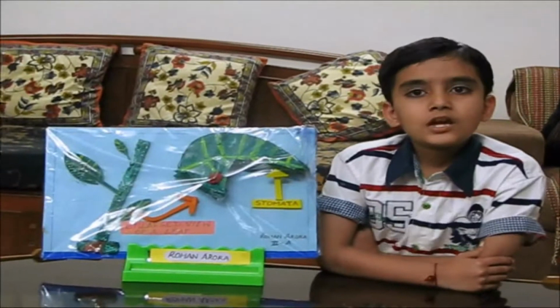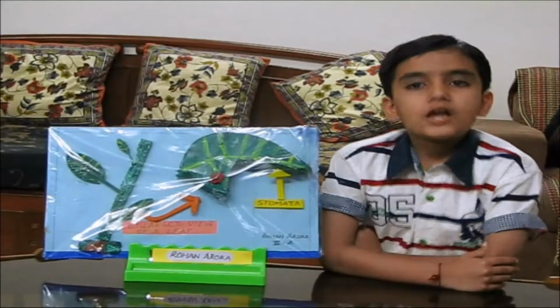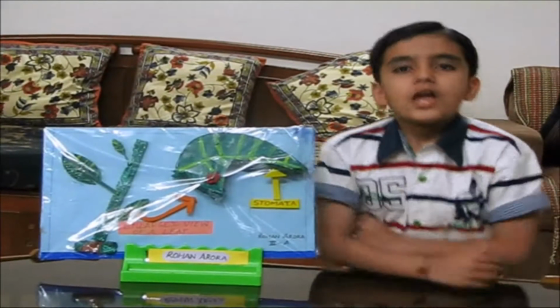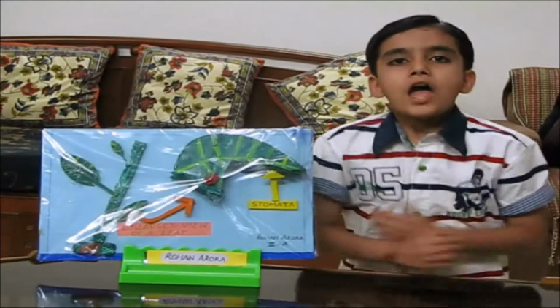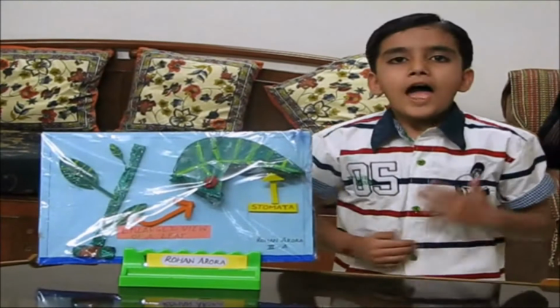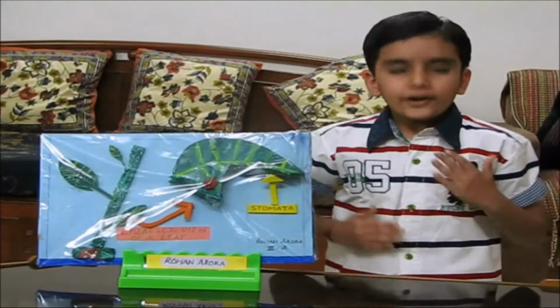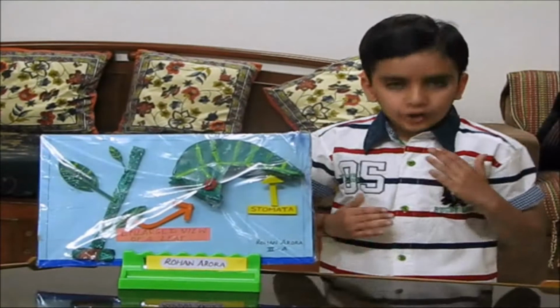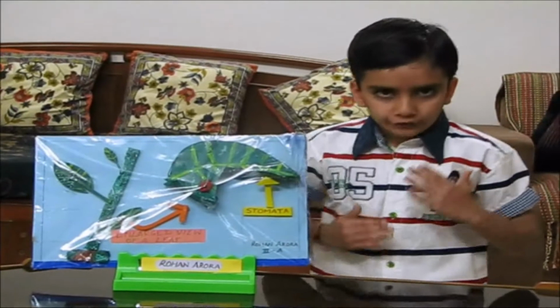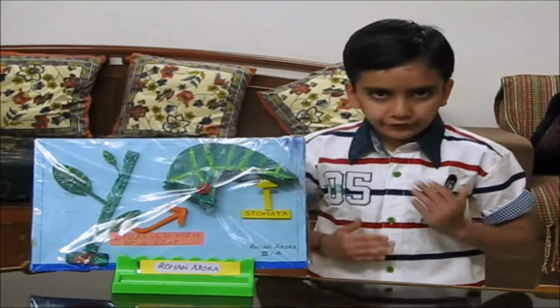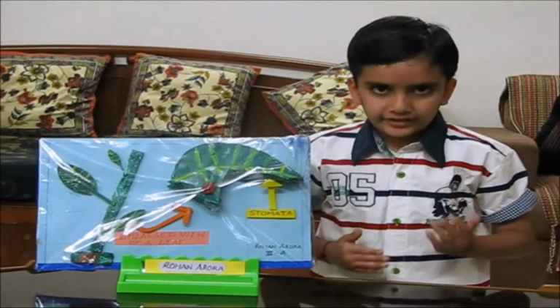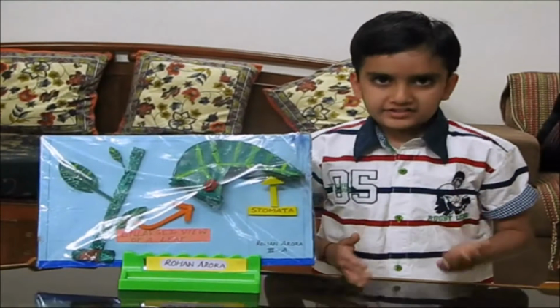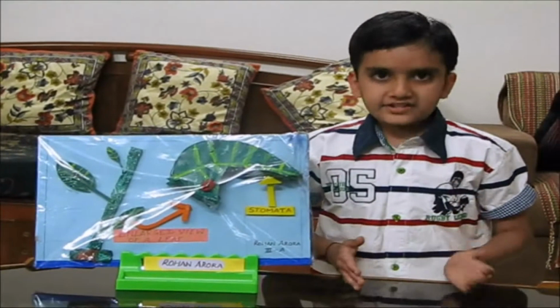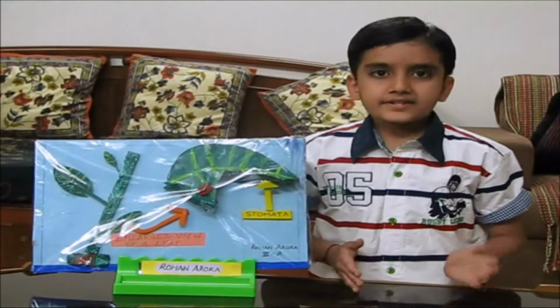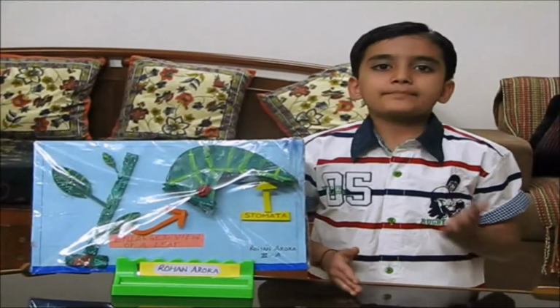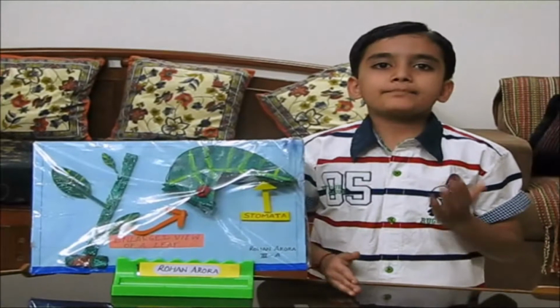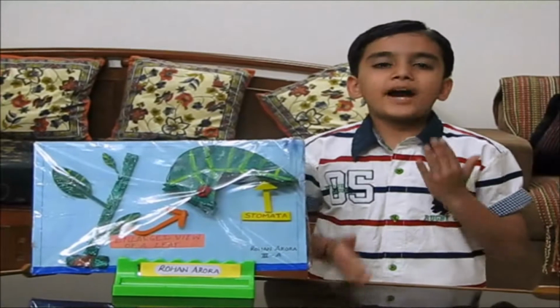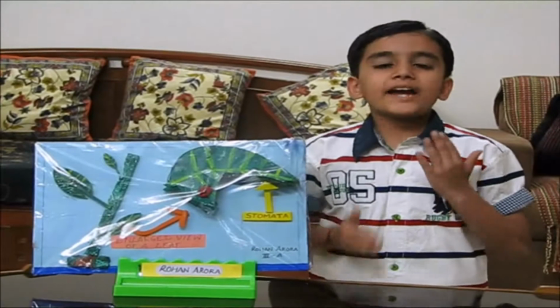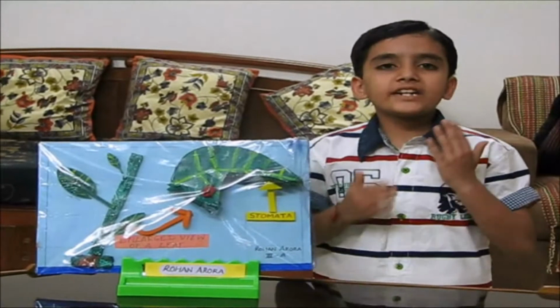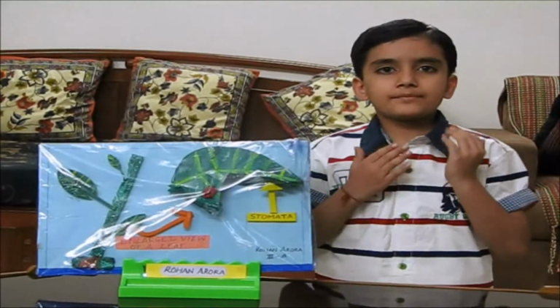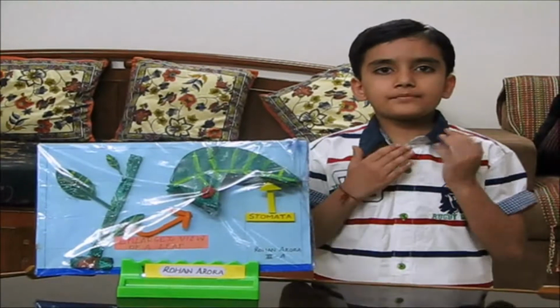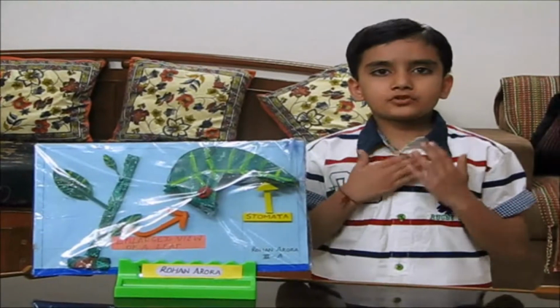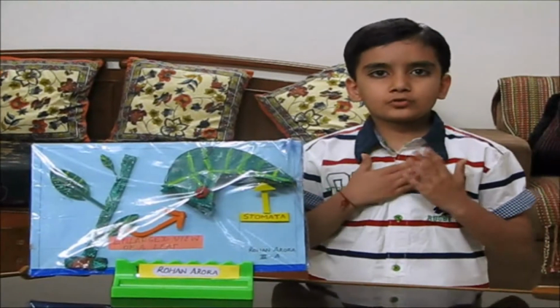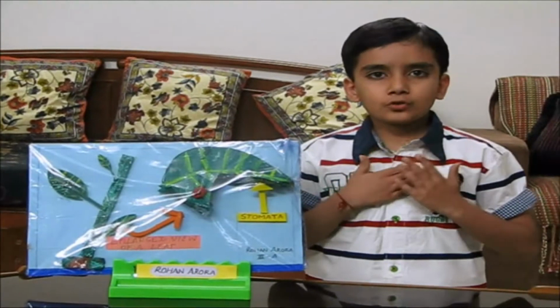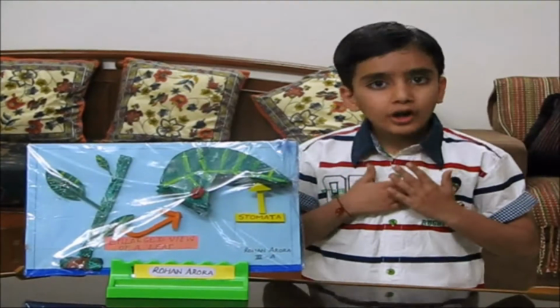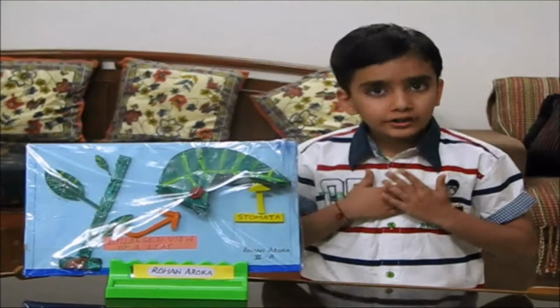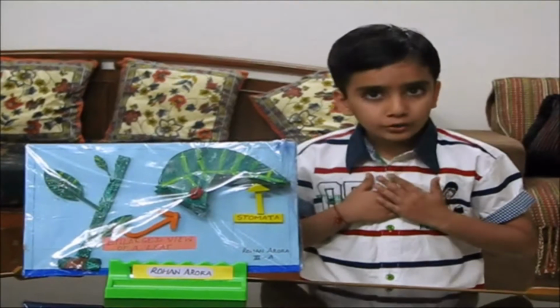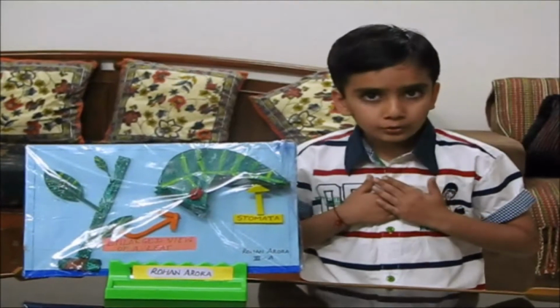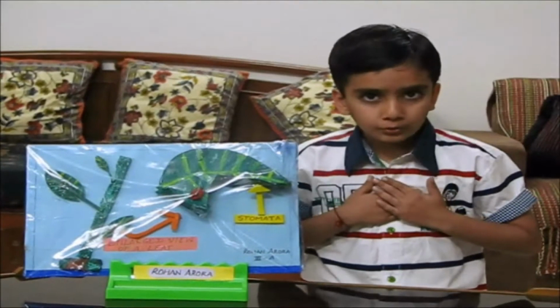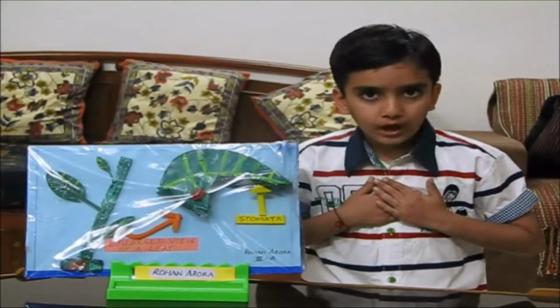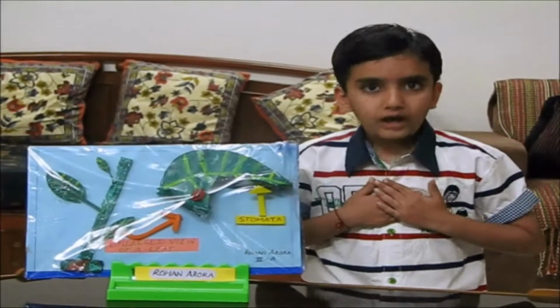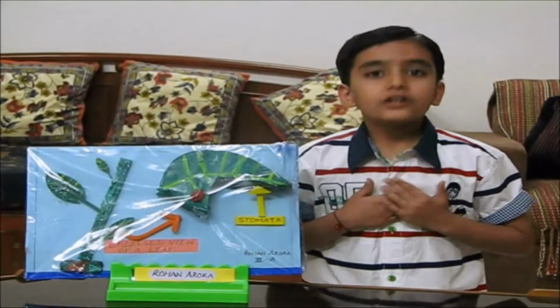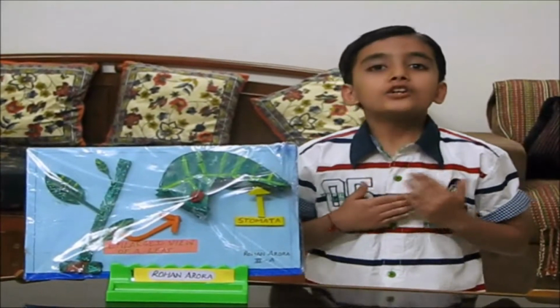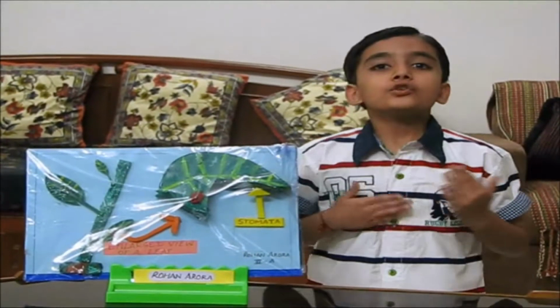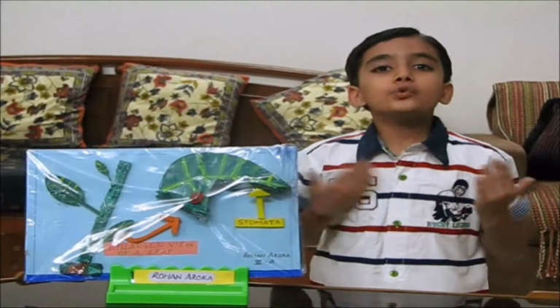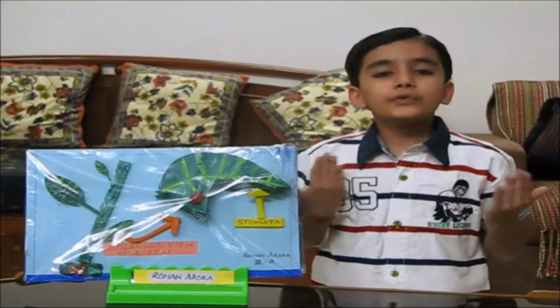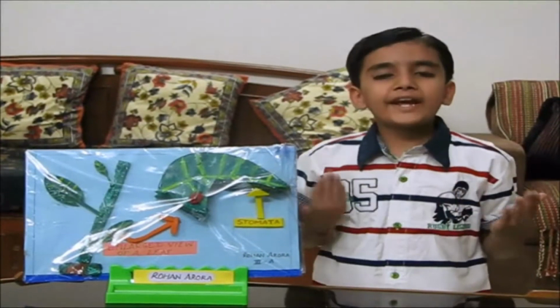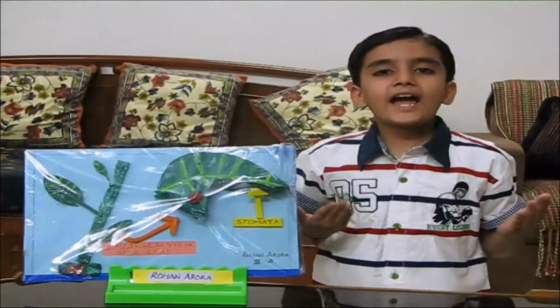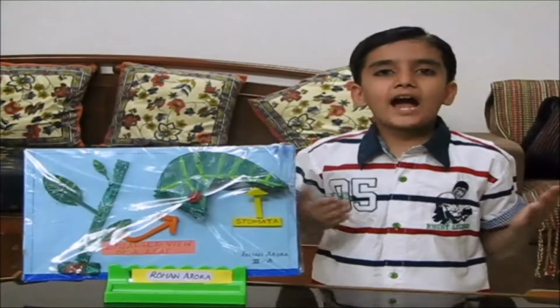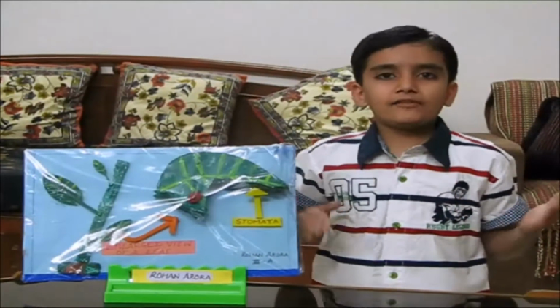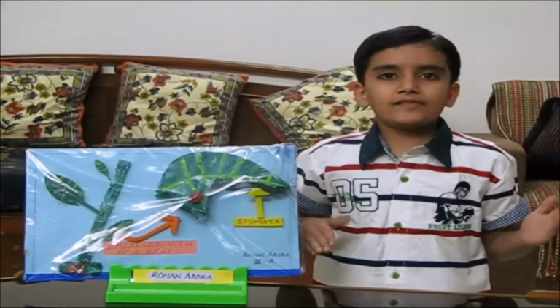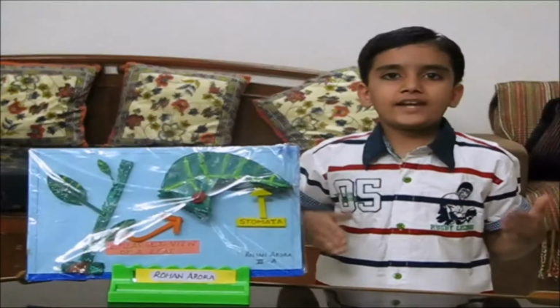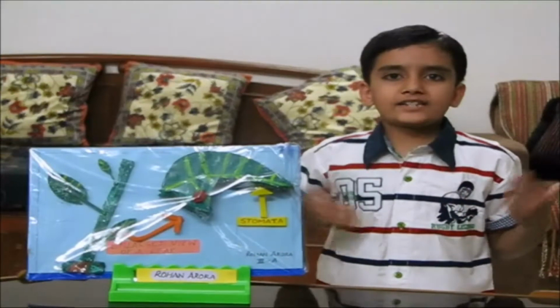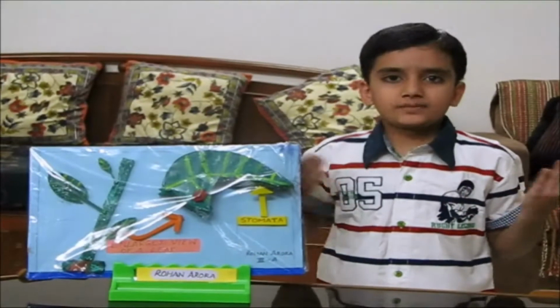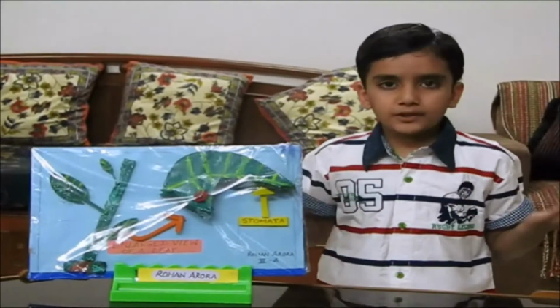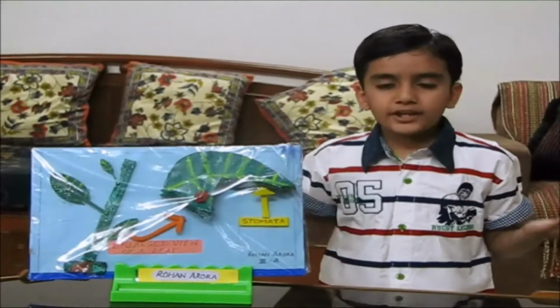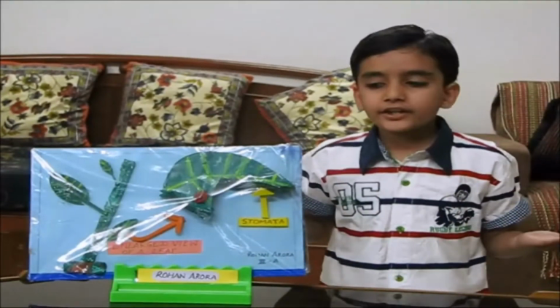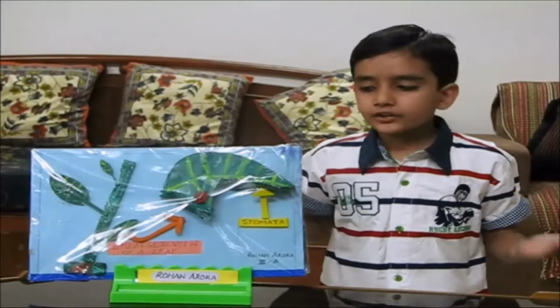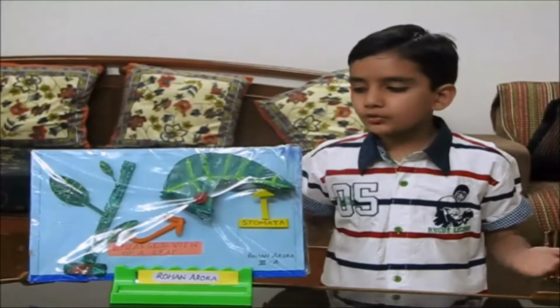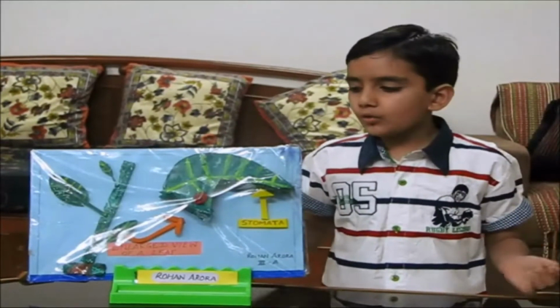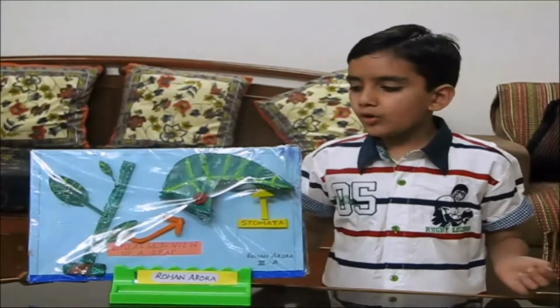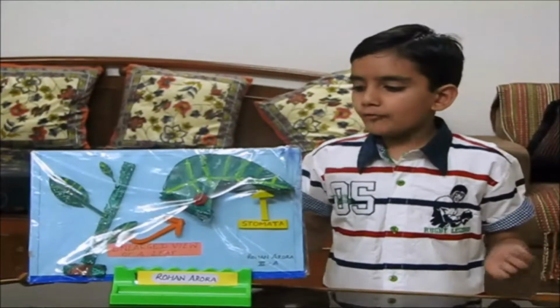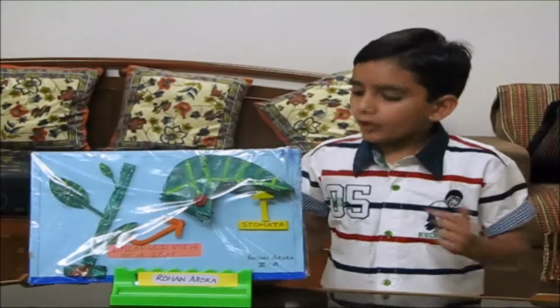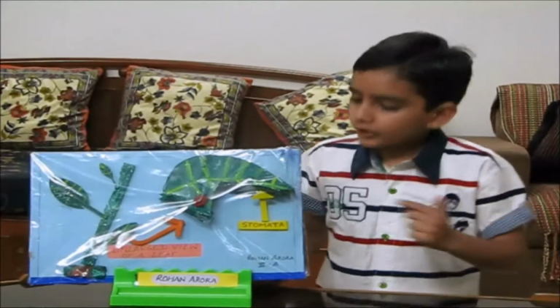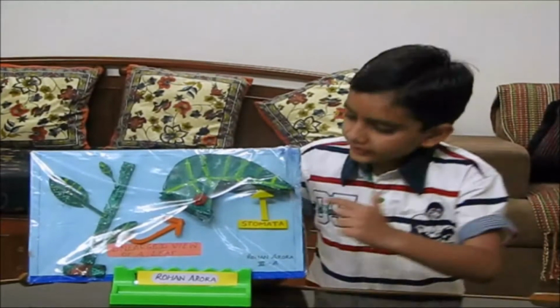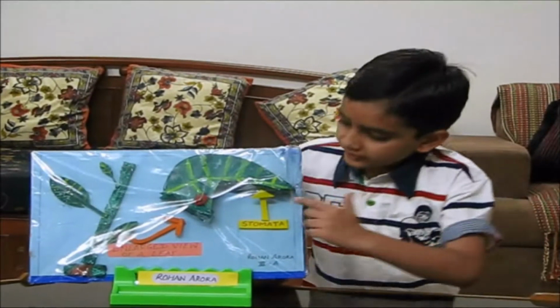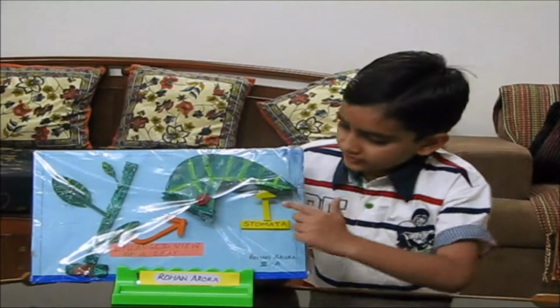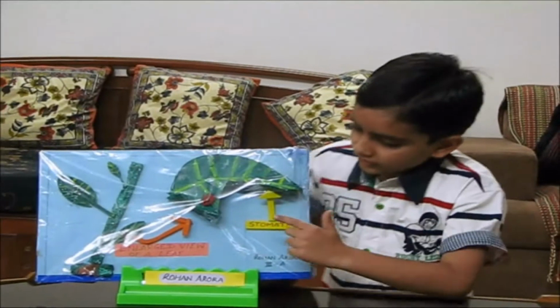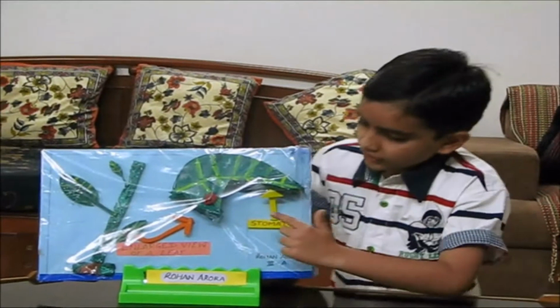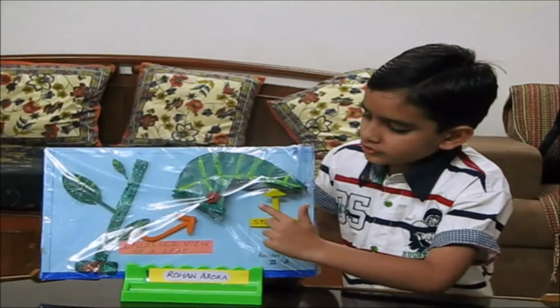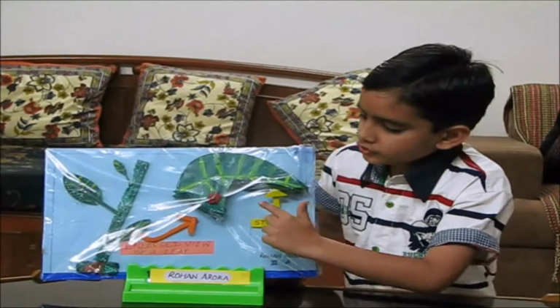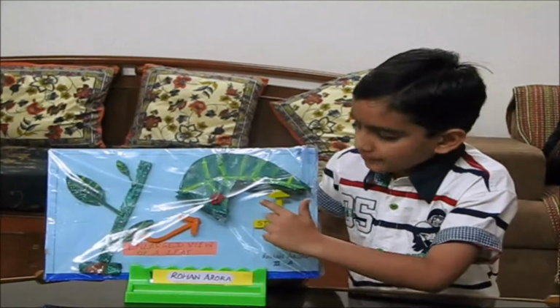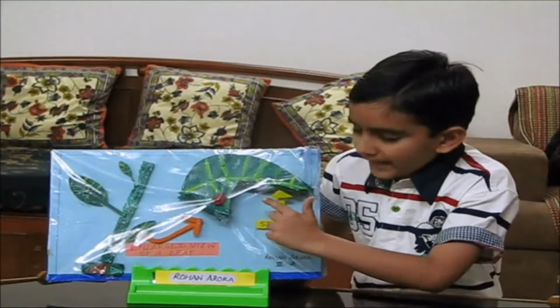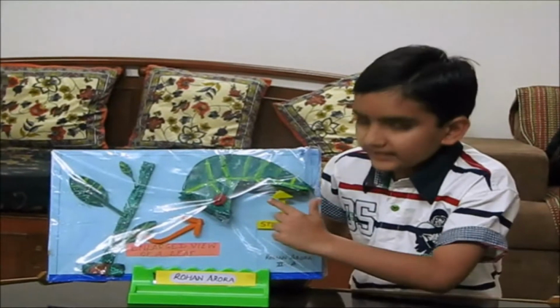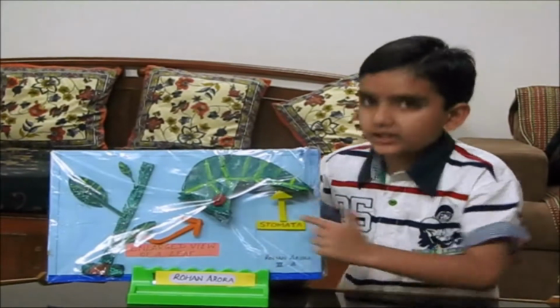Hello friends, my name is Rohan Arbura. Today I will explain you what is a stomata.